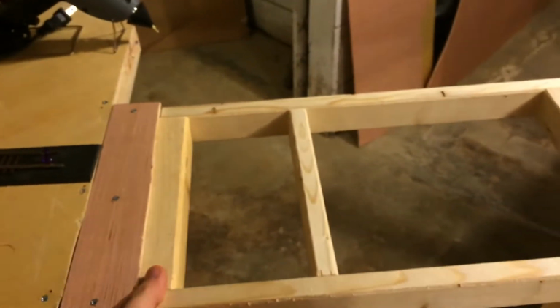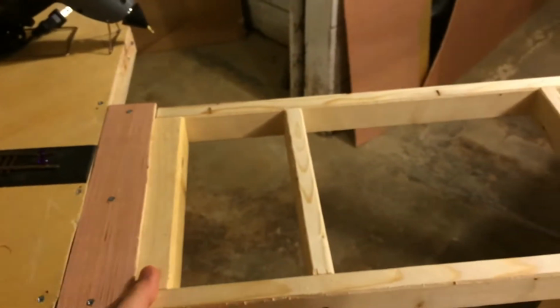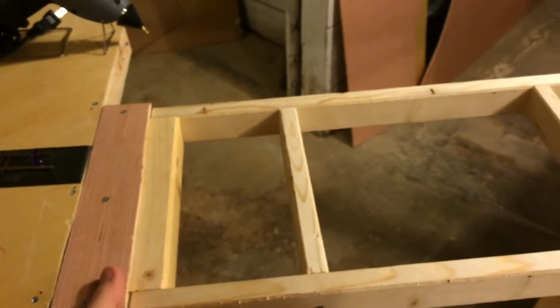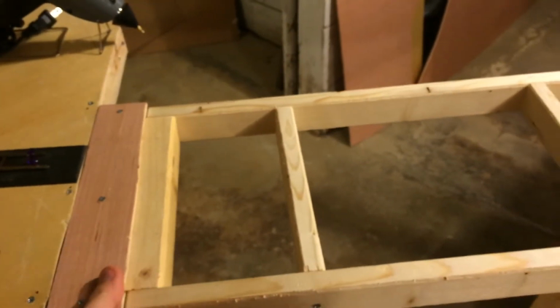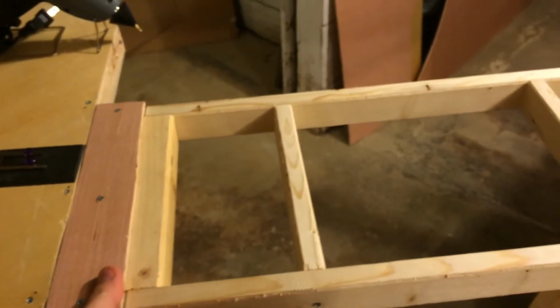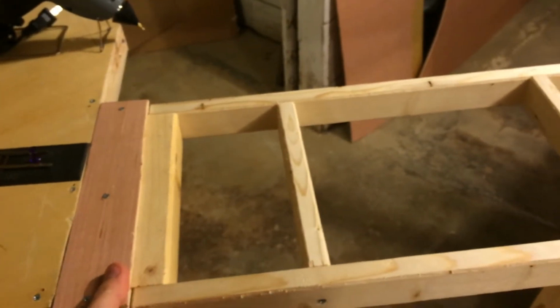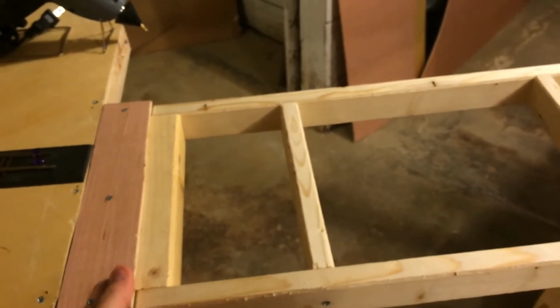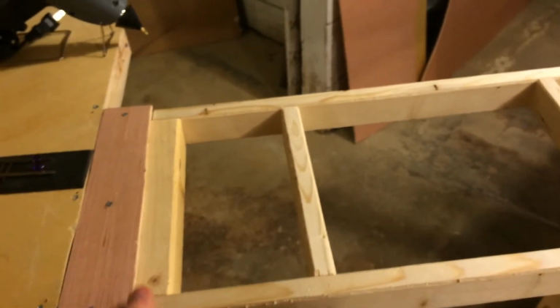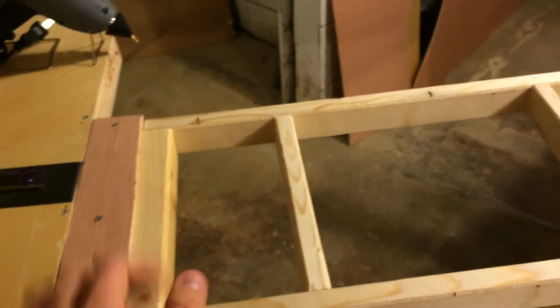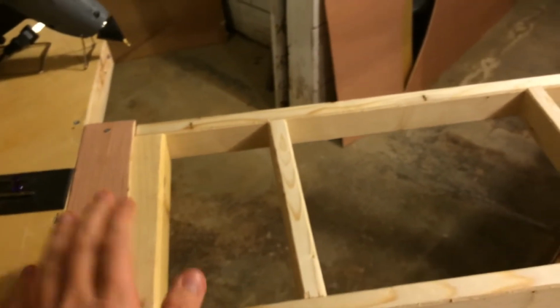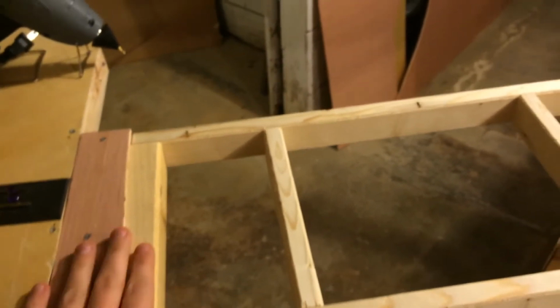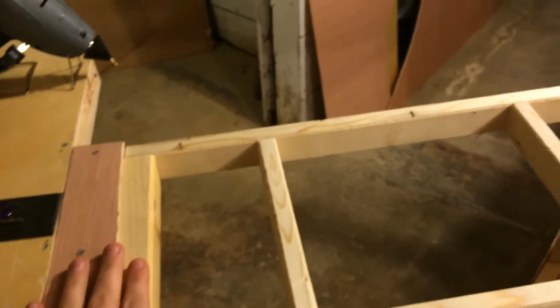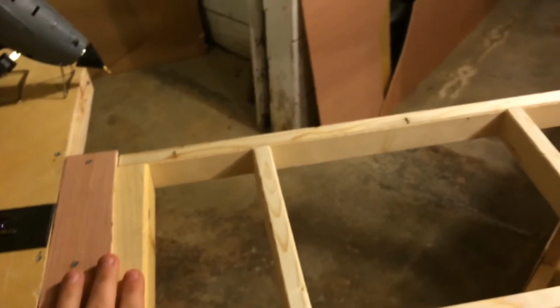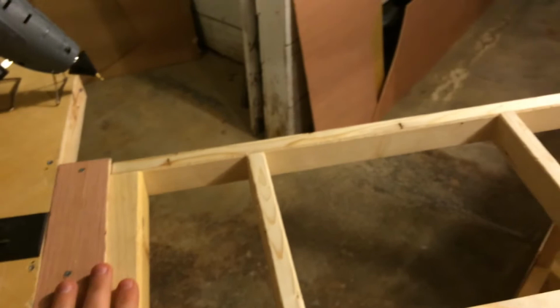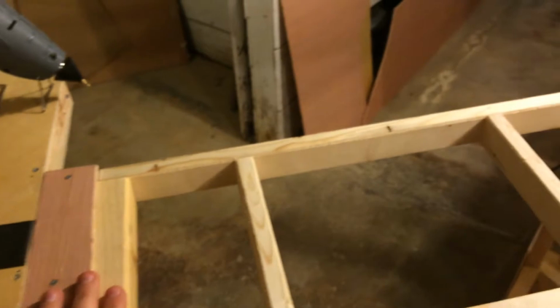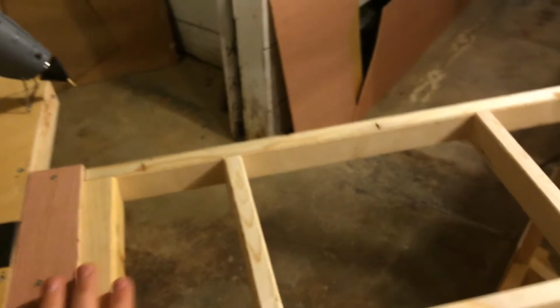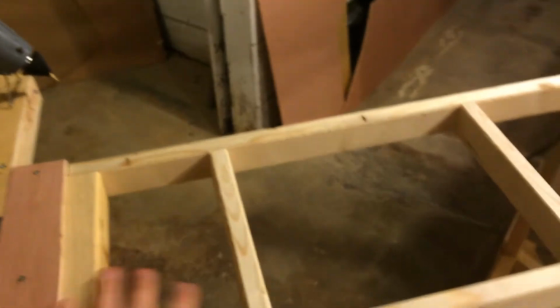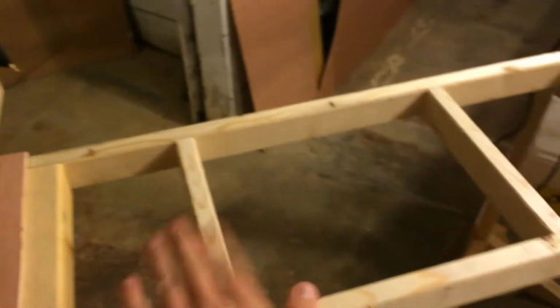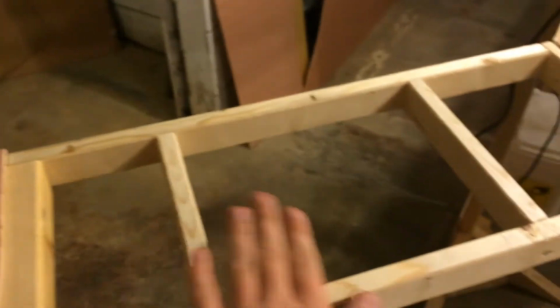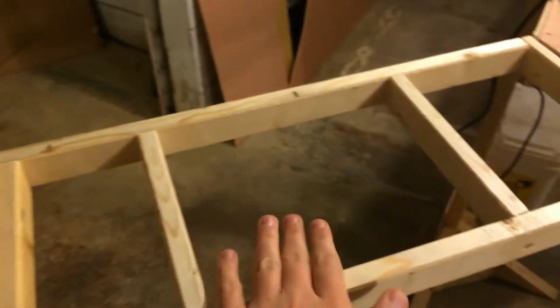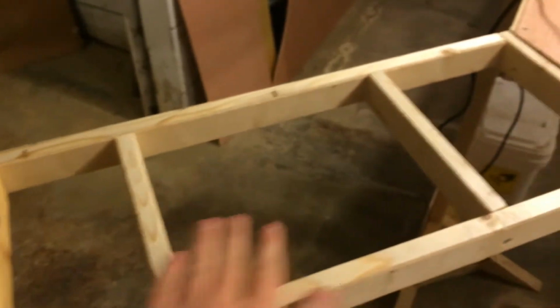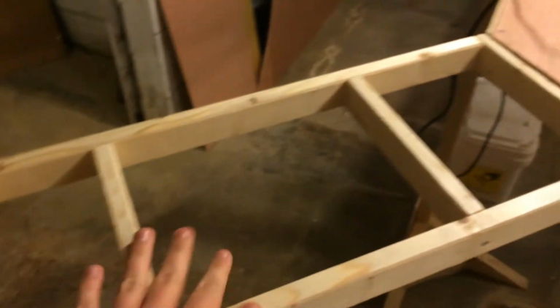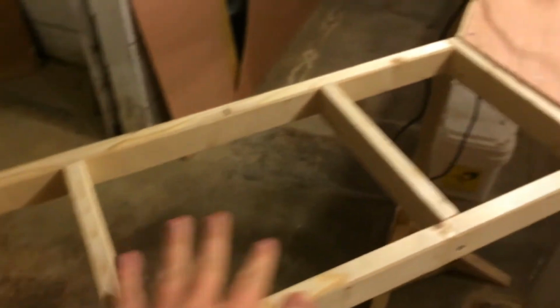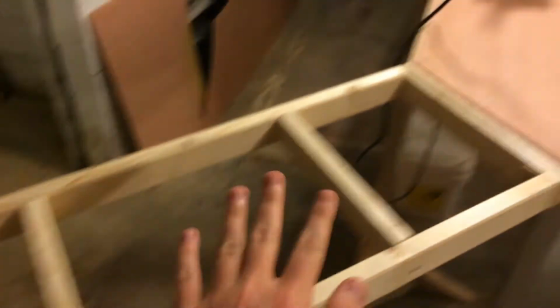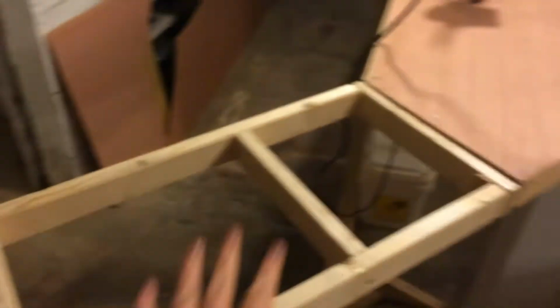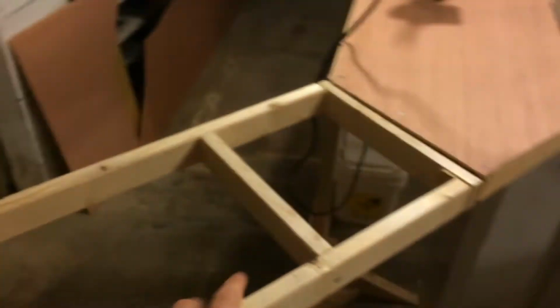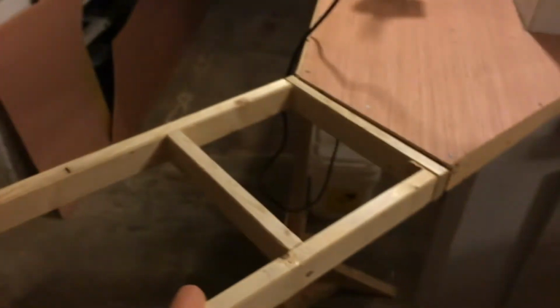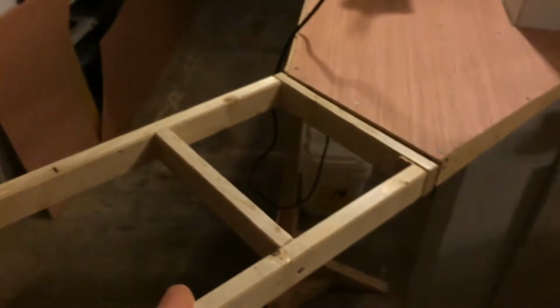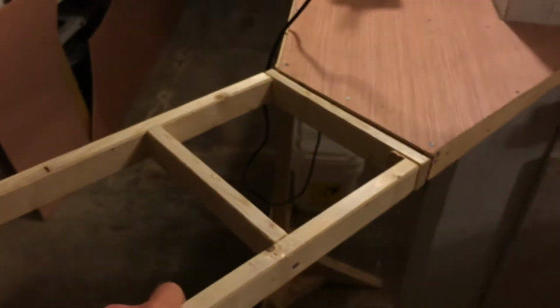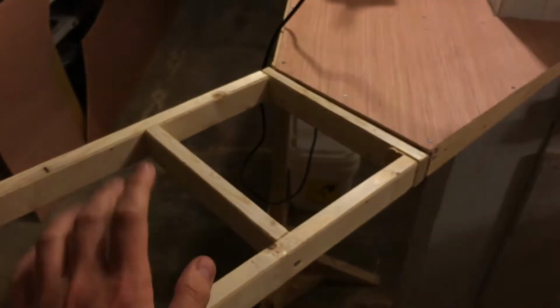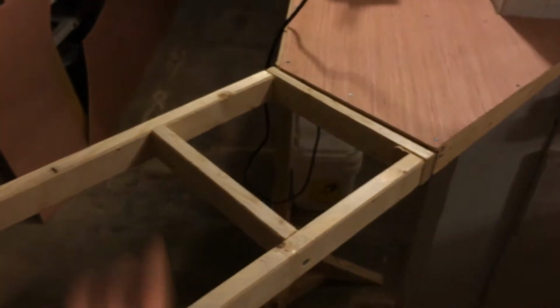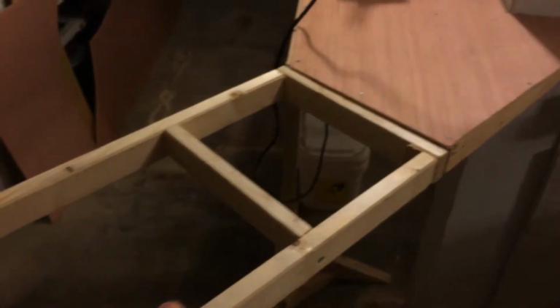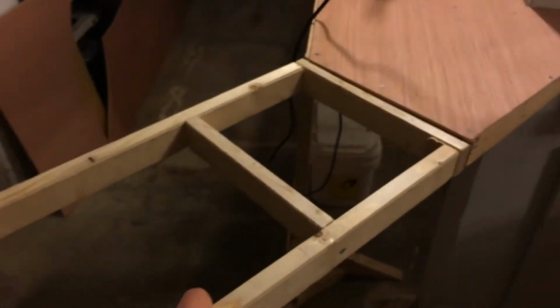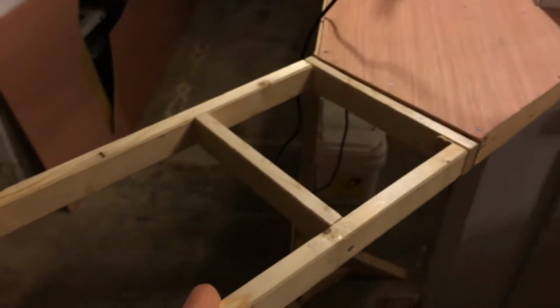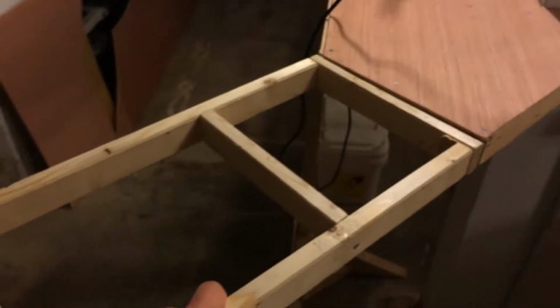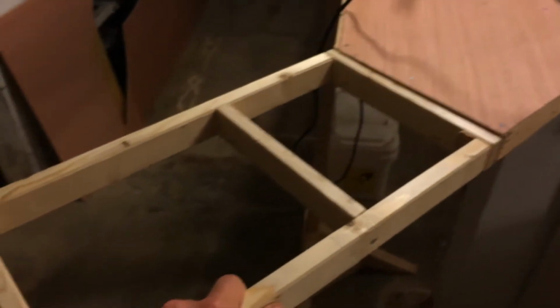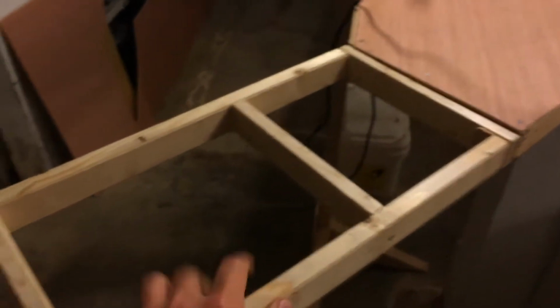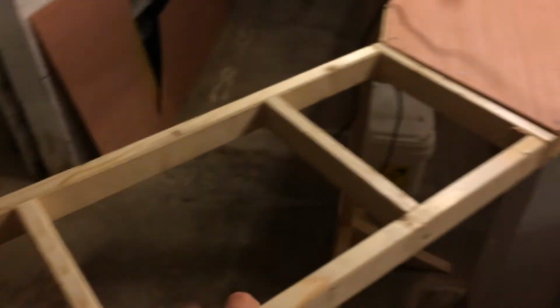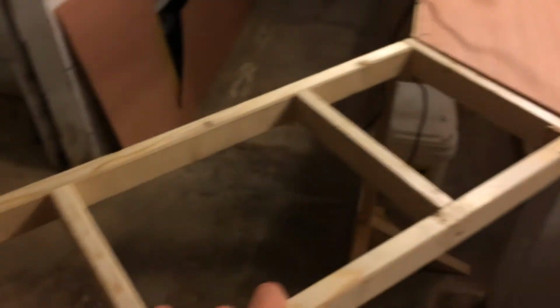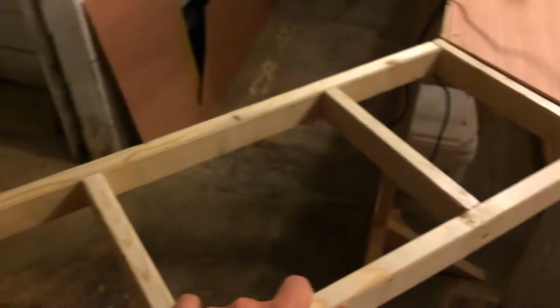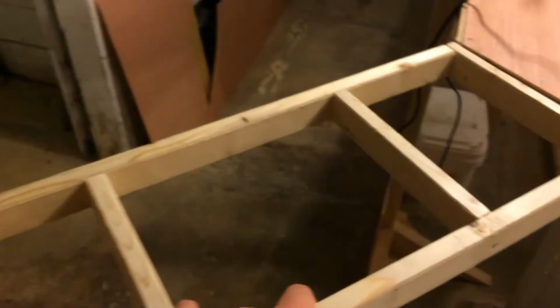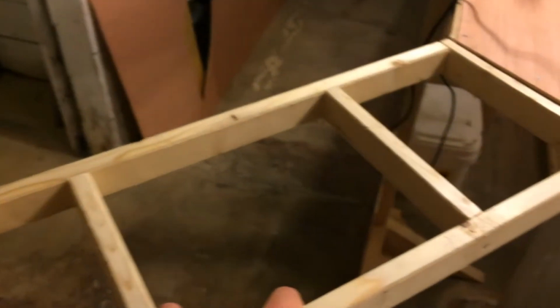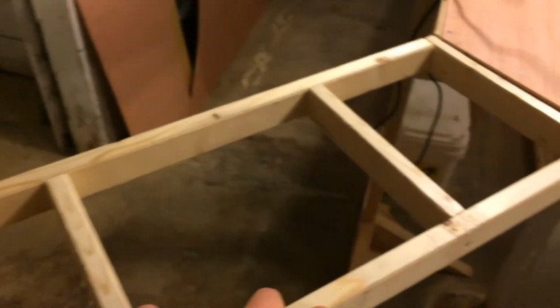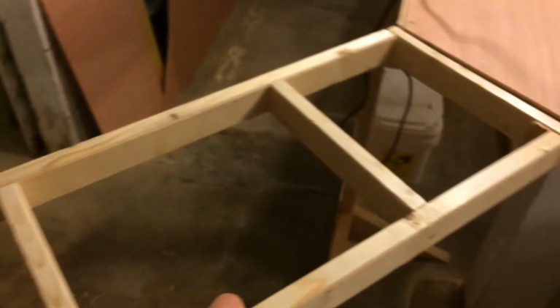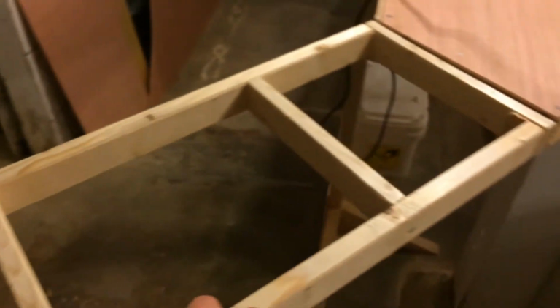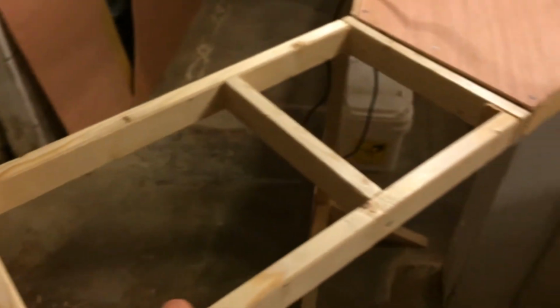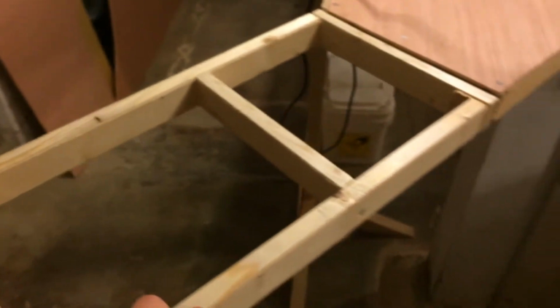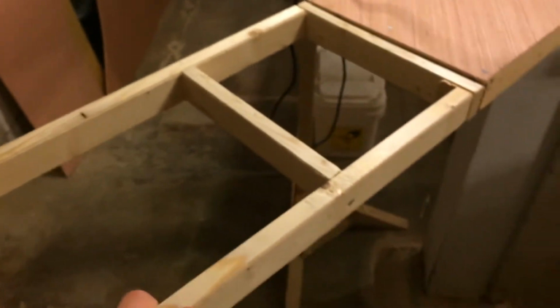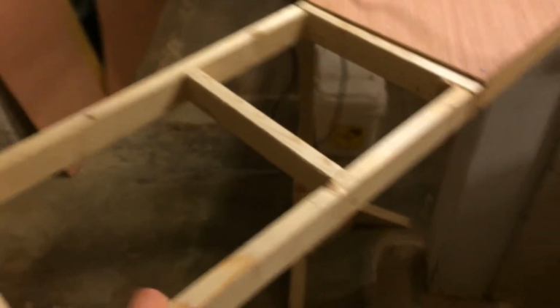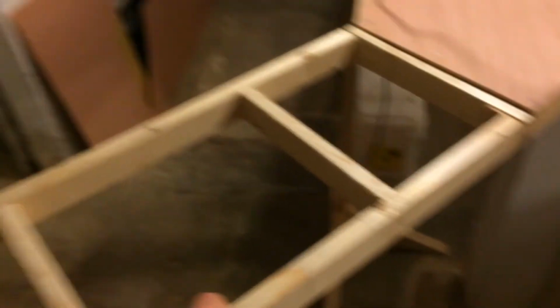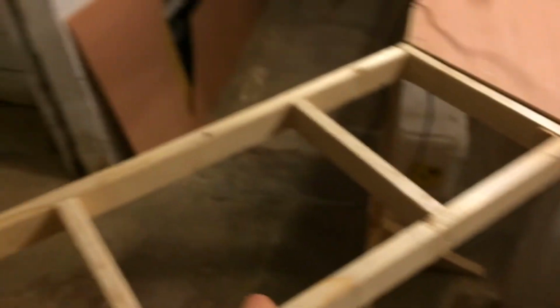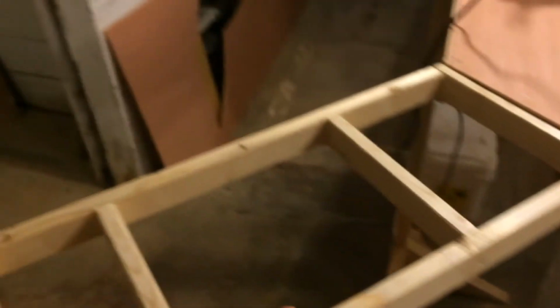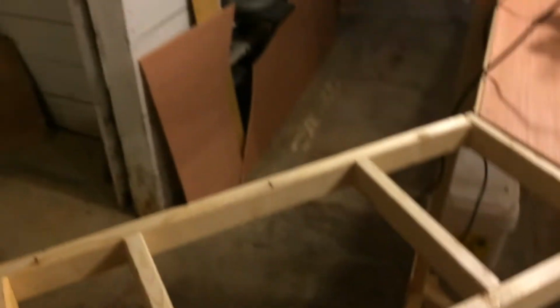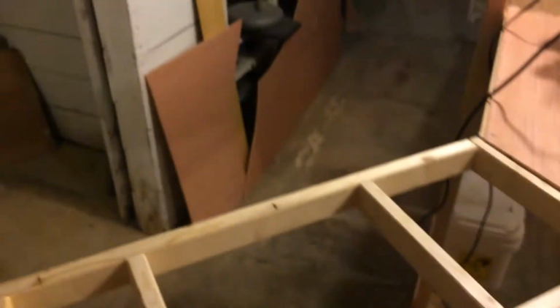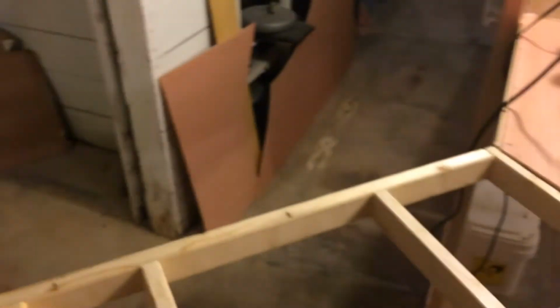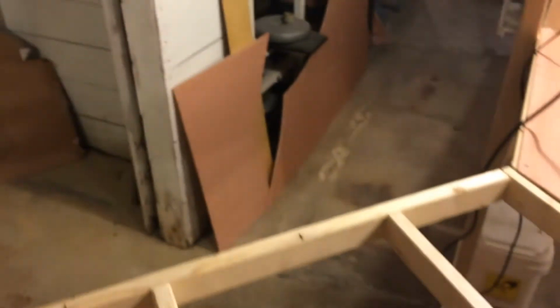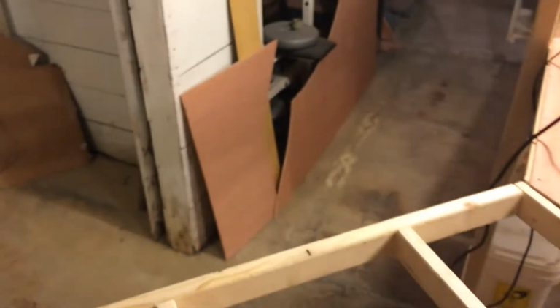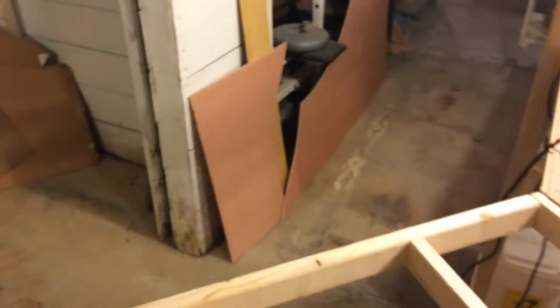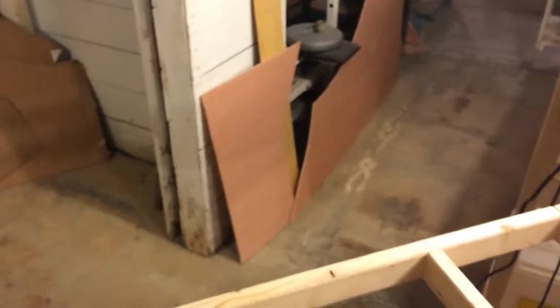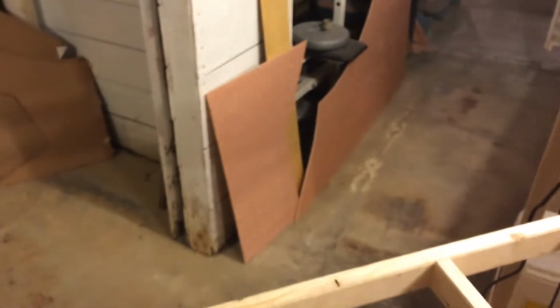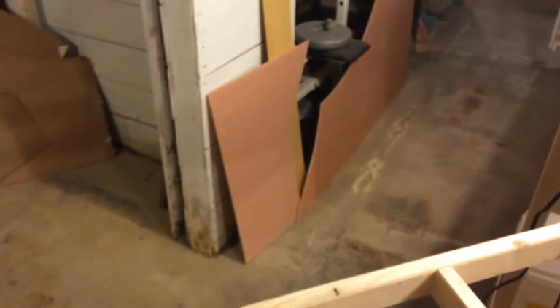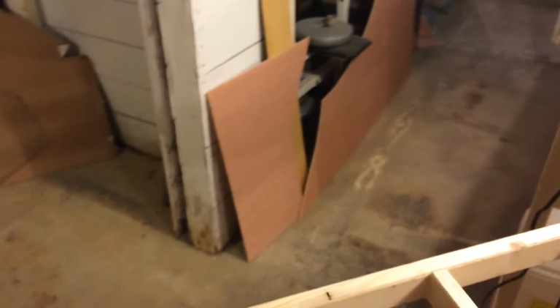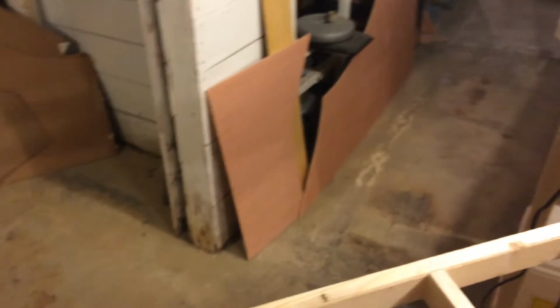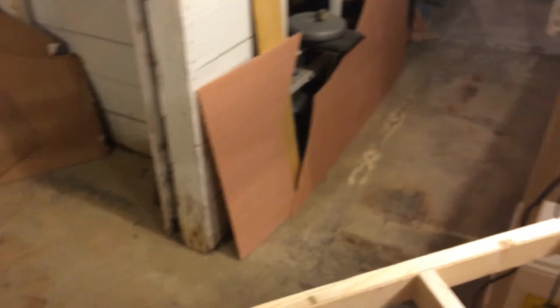That's pretty much it for this part. I still have to do the plywood on this. I'll do this as soon as I get up in the morning — probably just gonna use that piece over there.